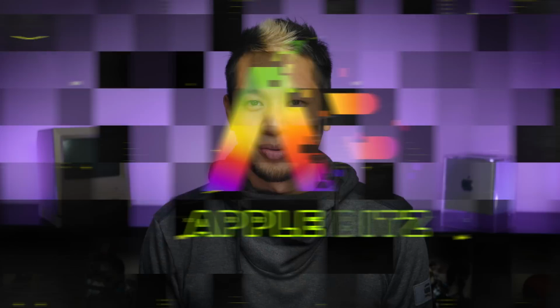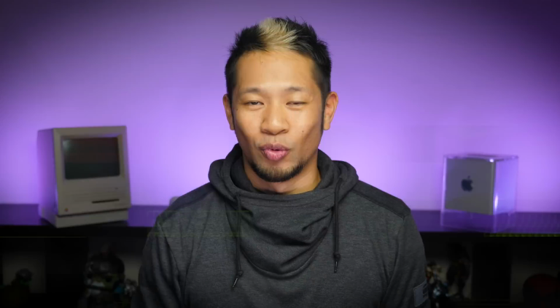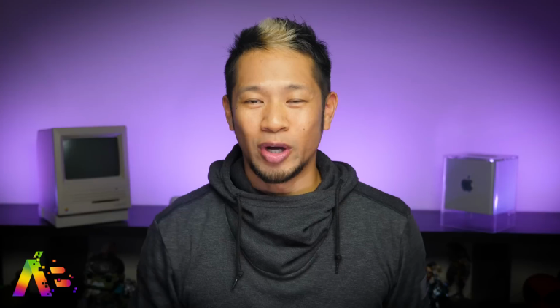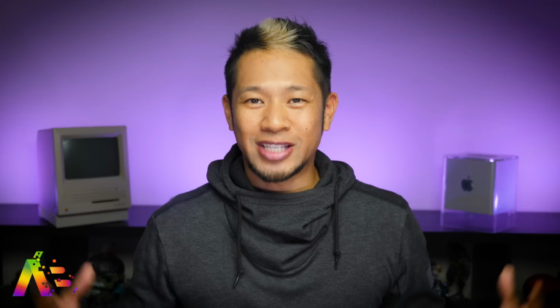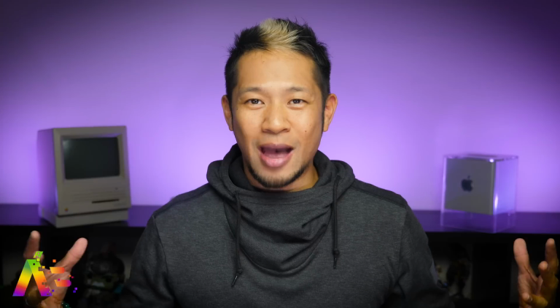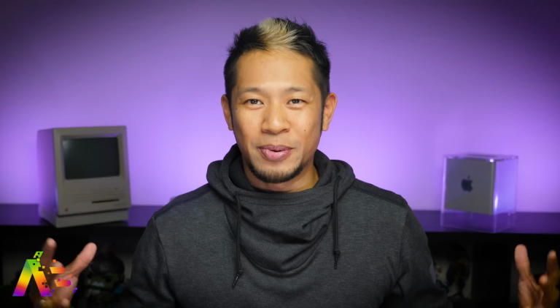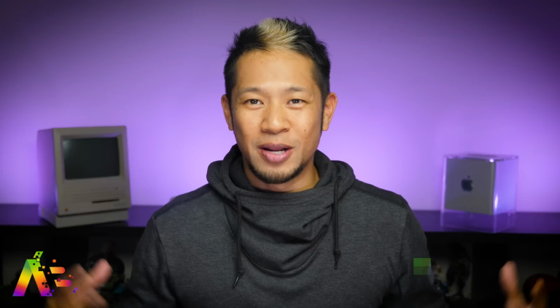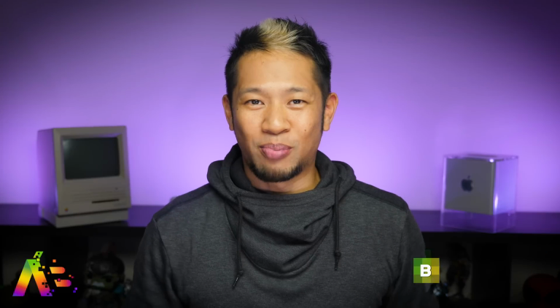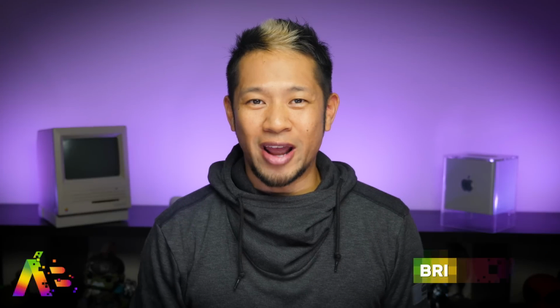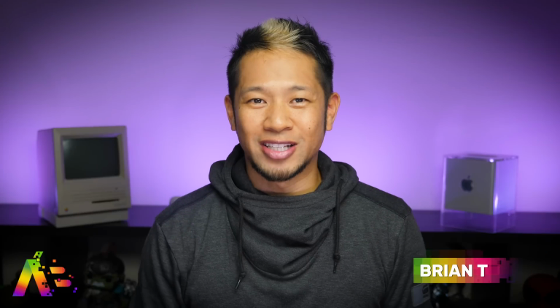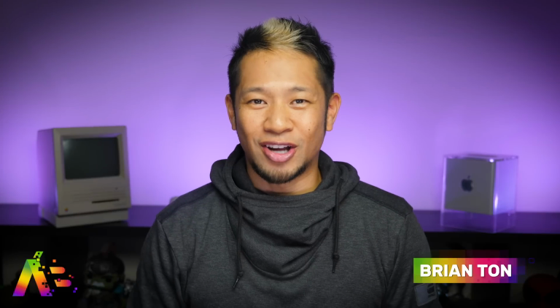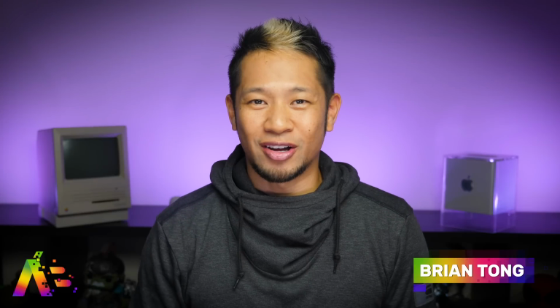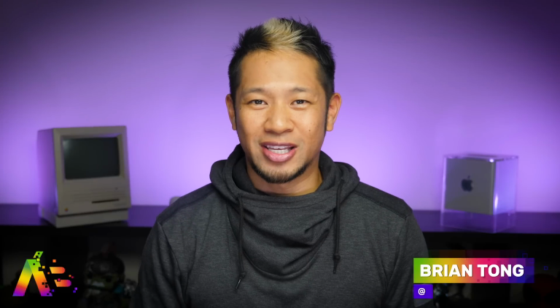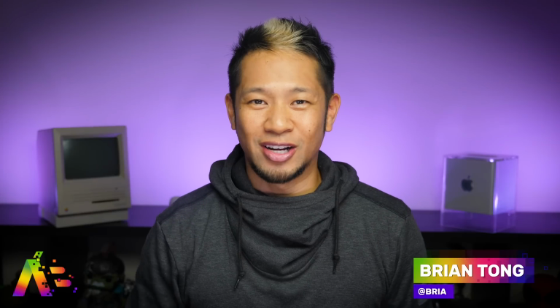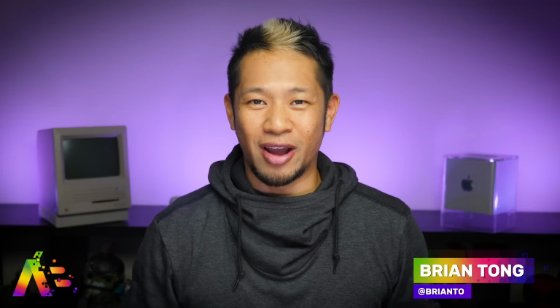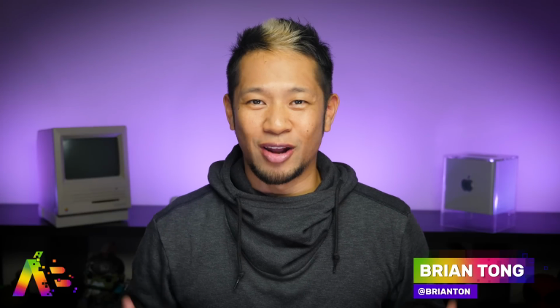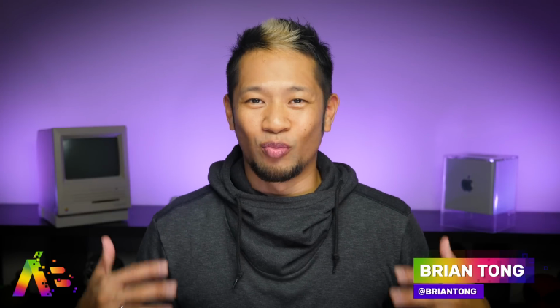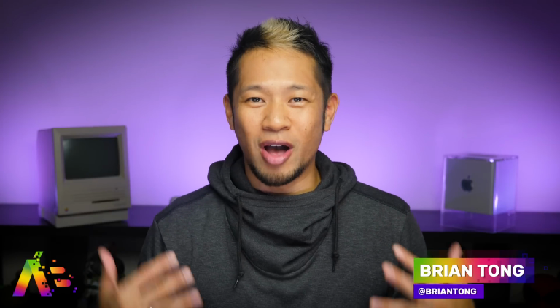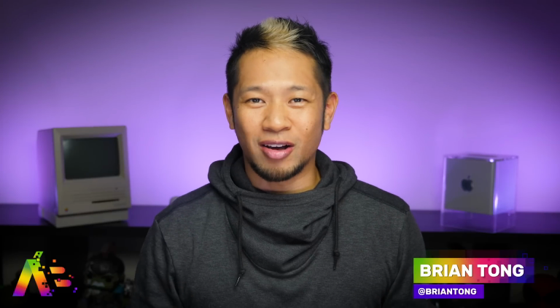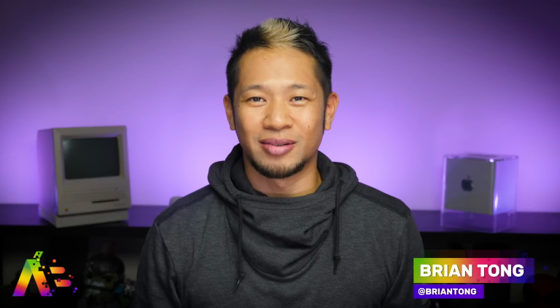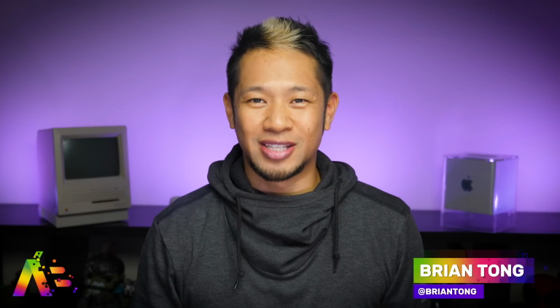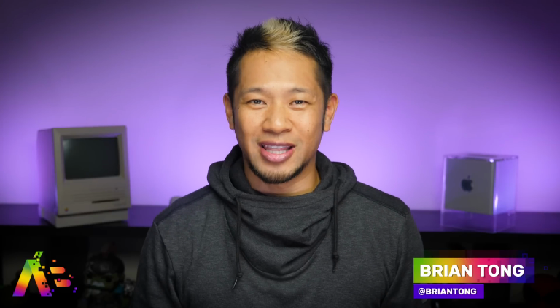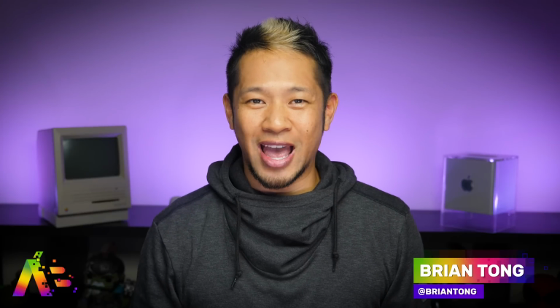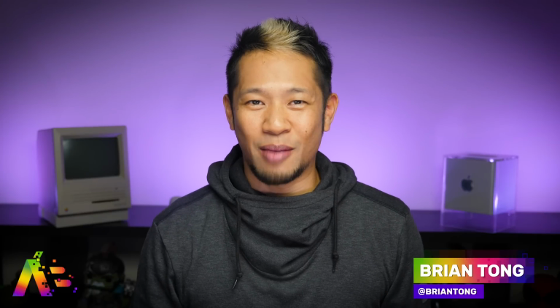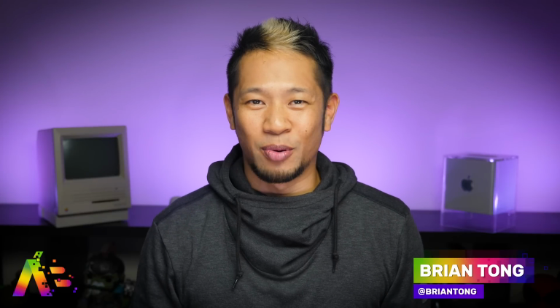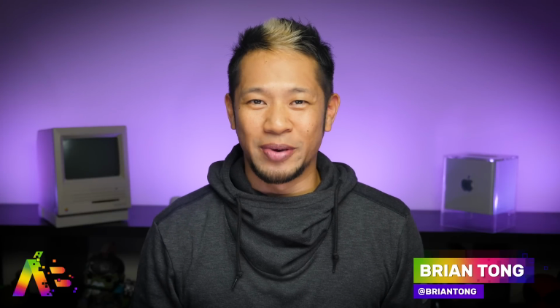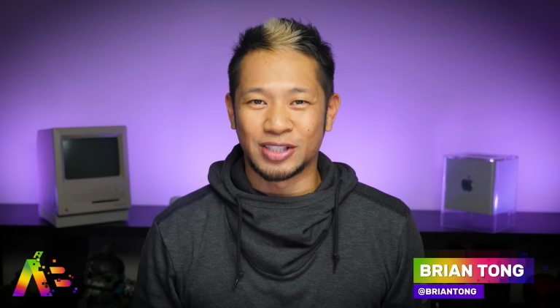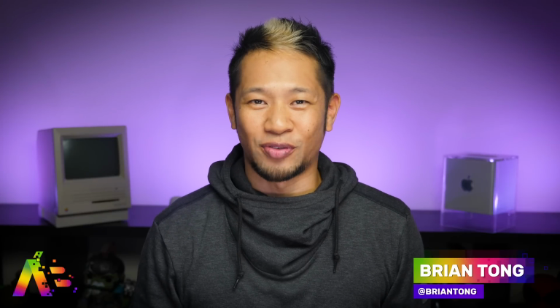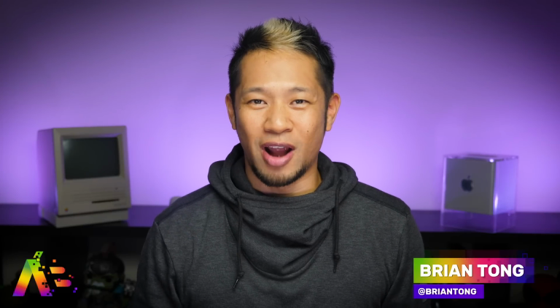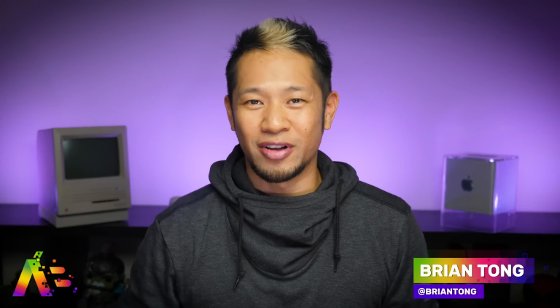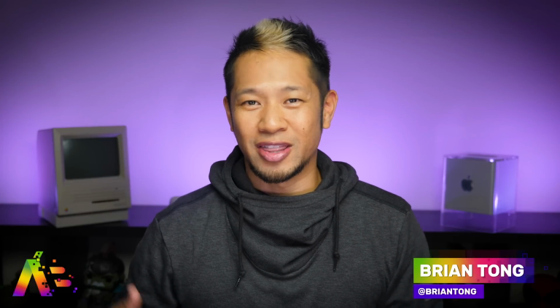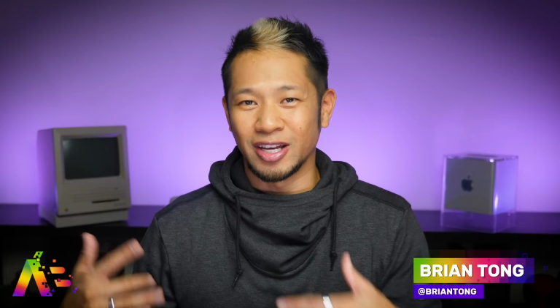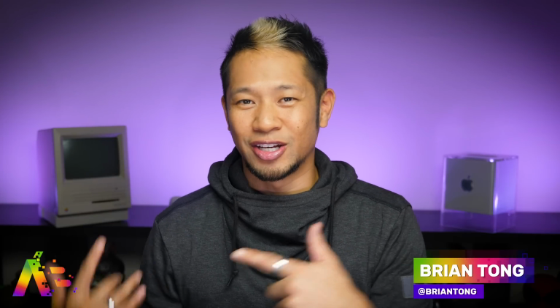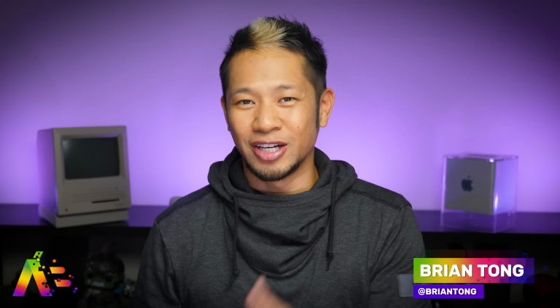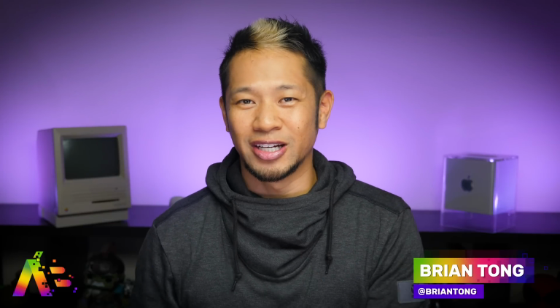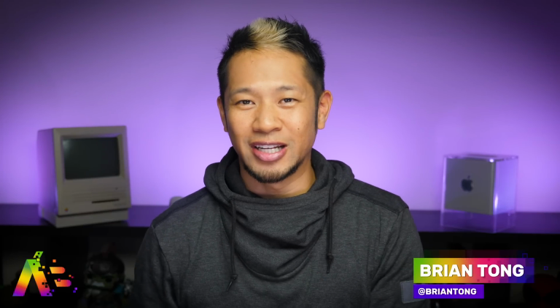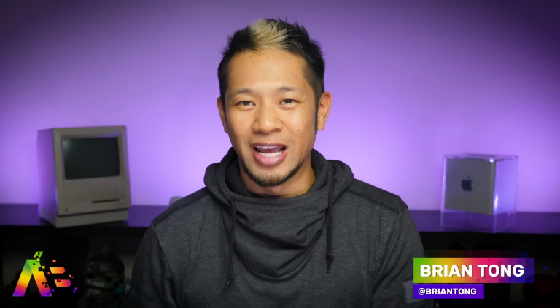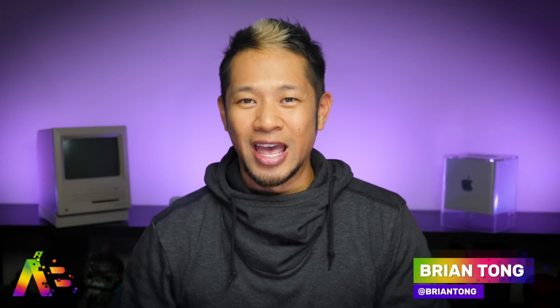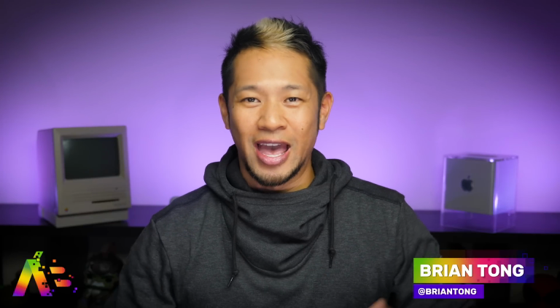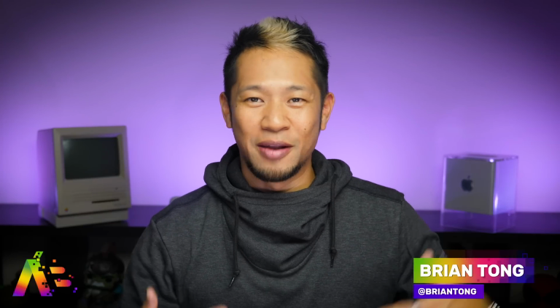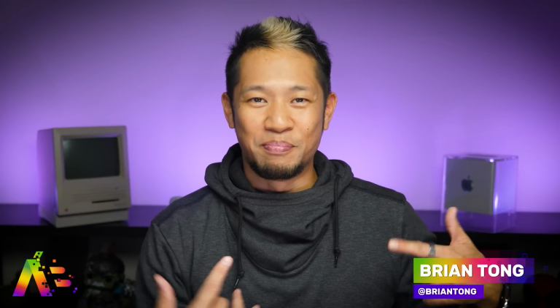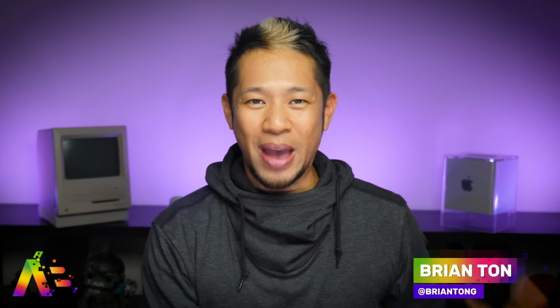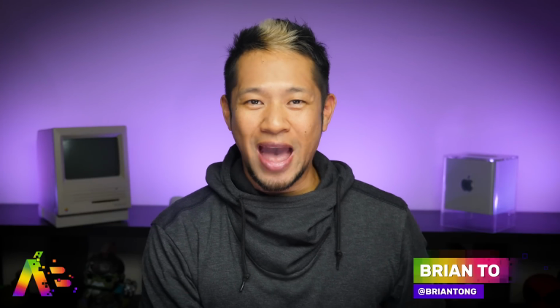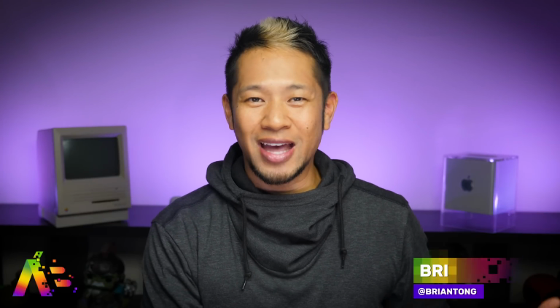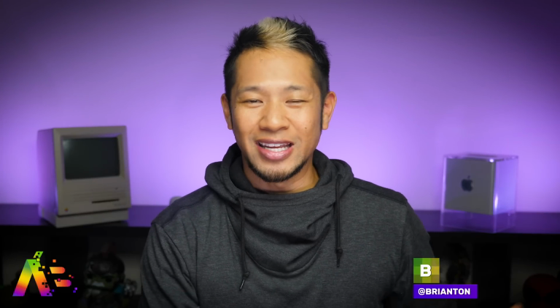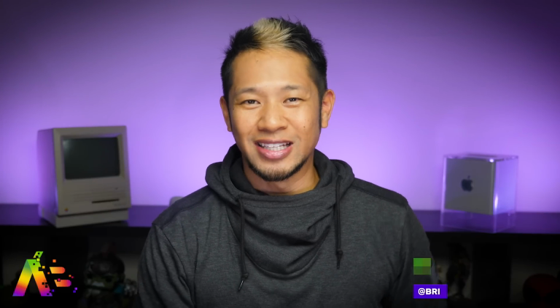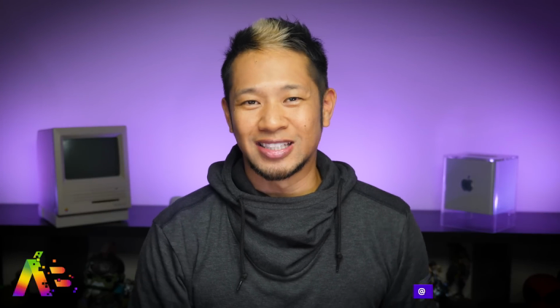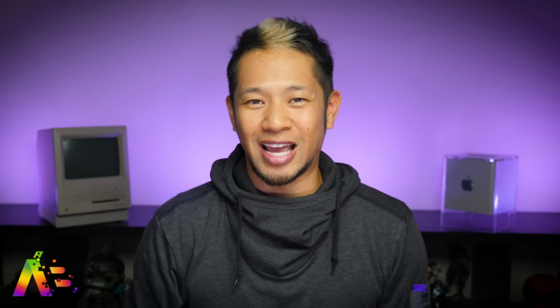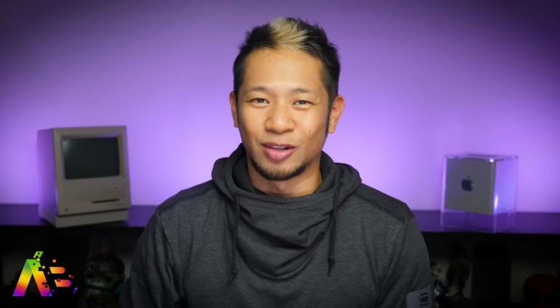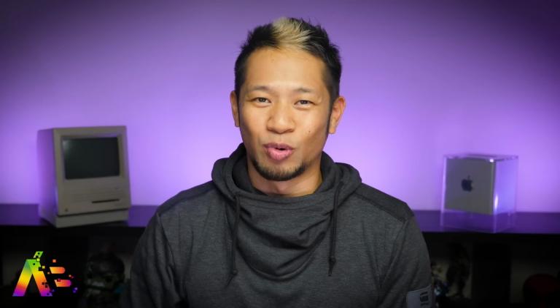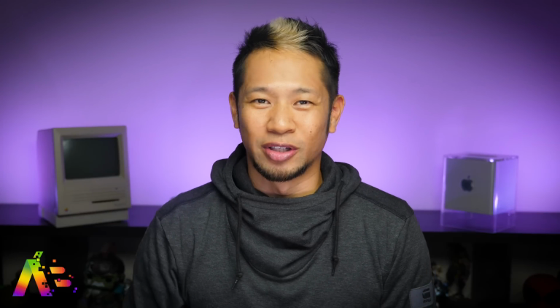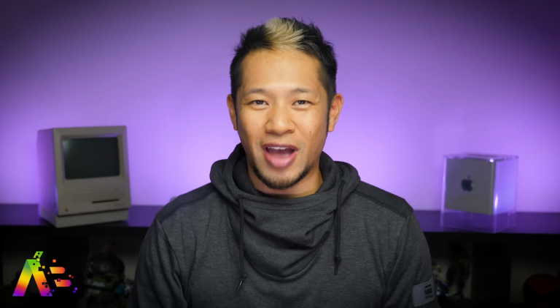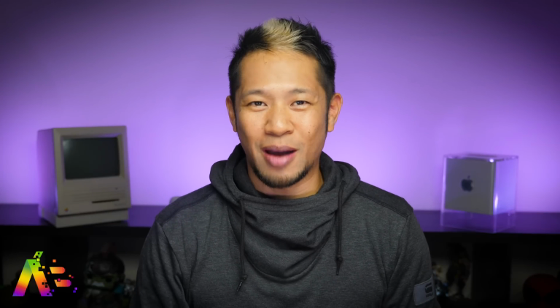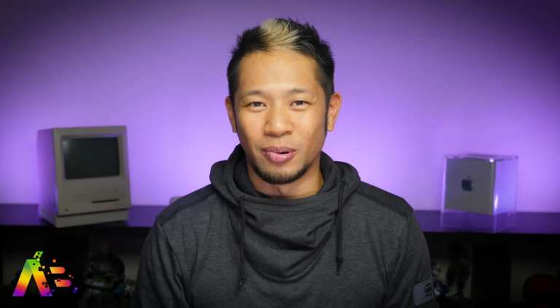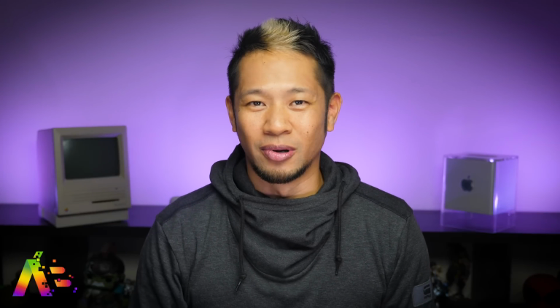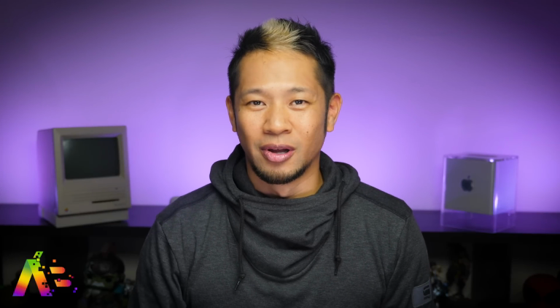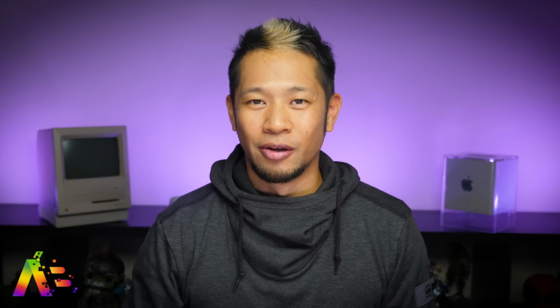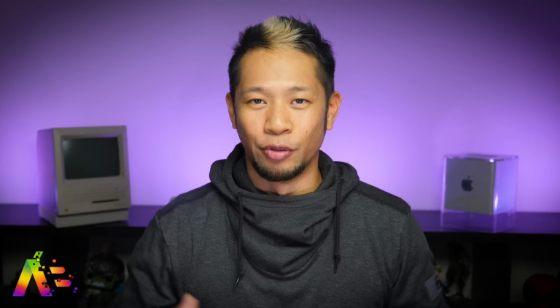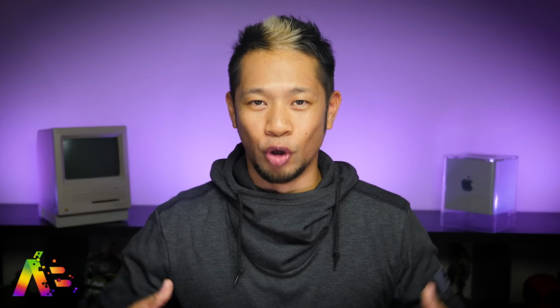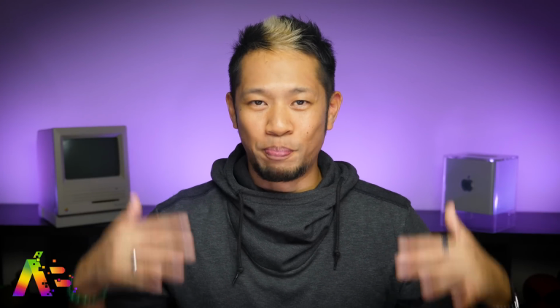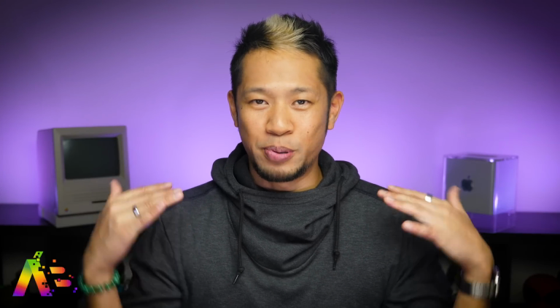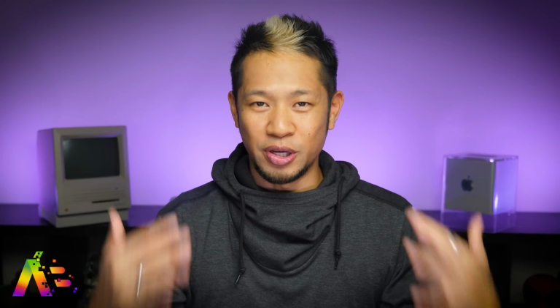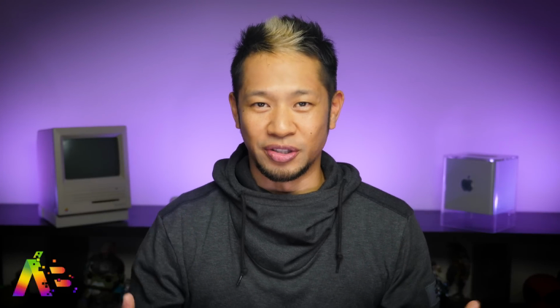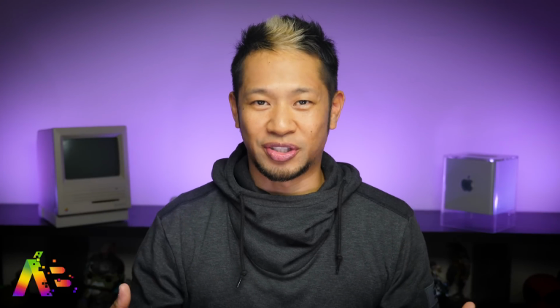What's happening? Brian Tong here and welcome to the Apple Bits for everything good and bad inside the world of Apple, the beast.